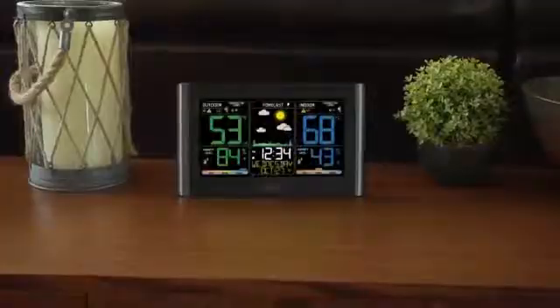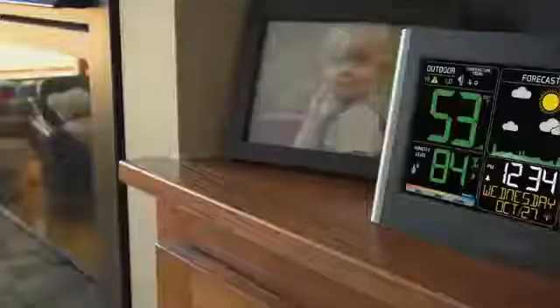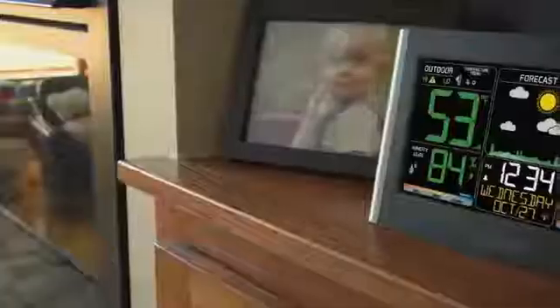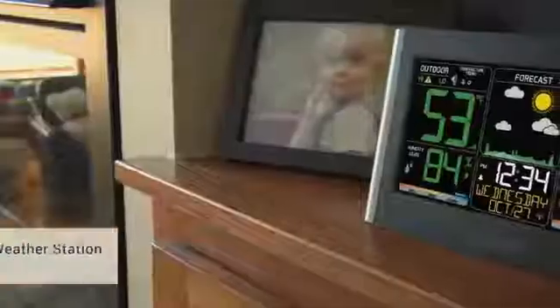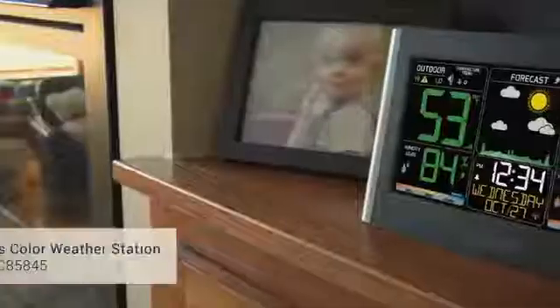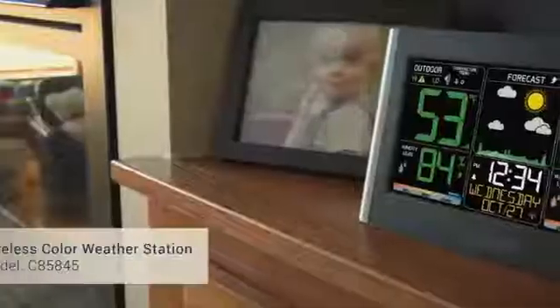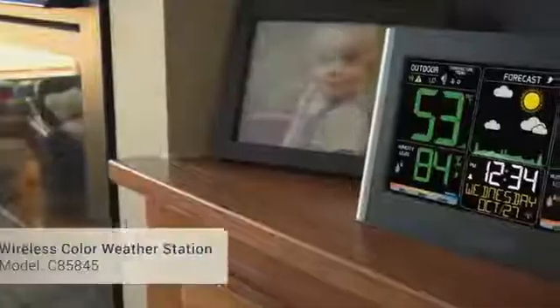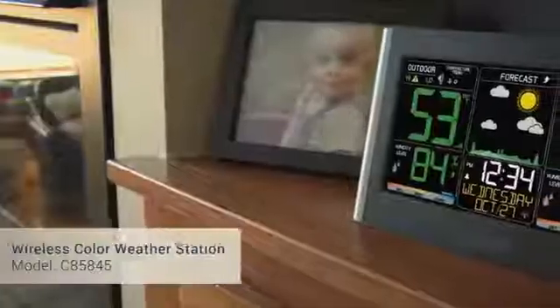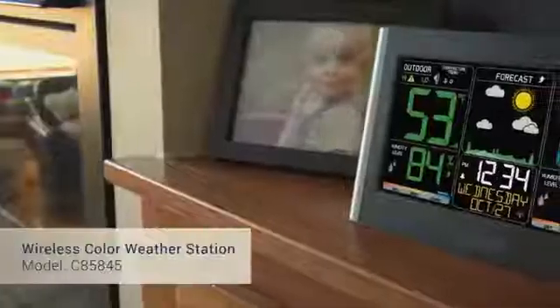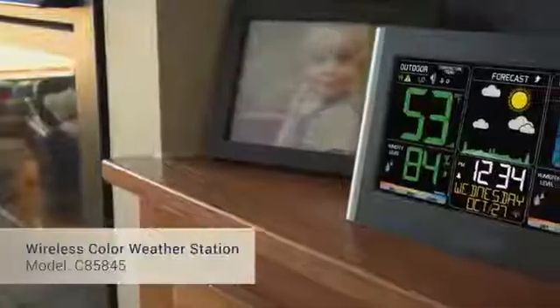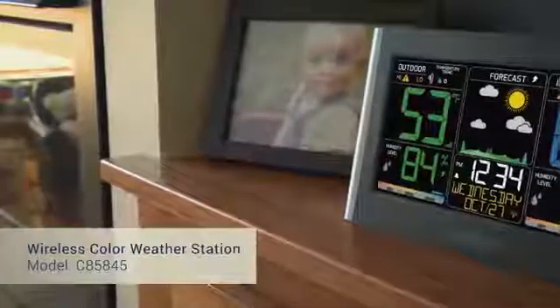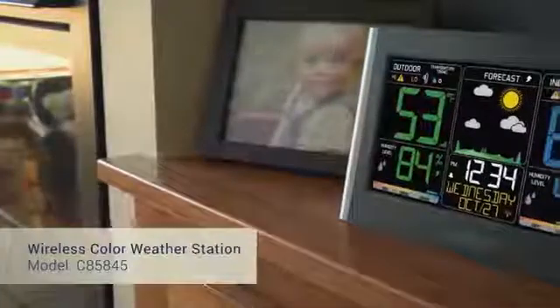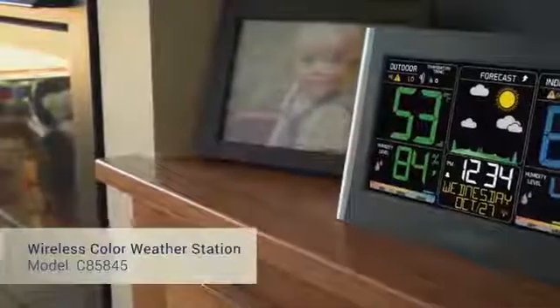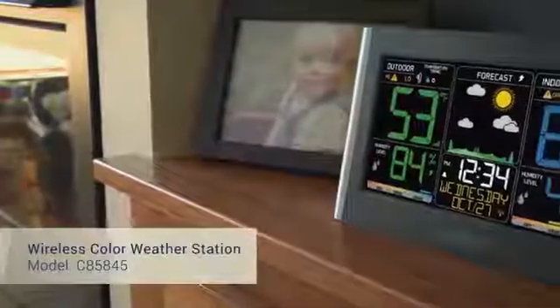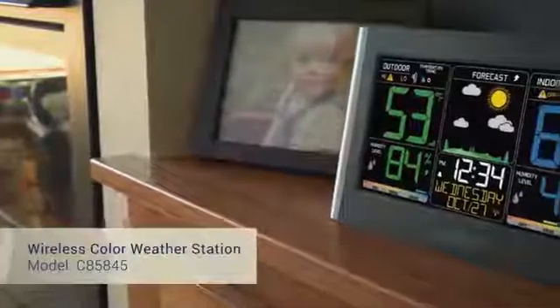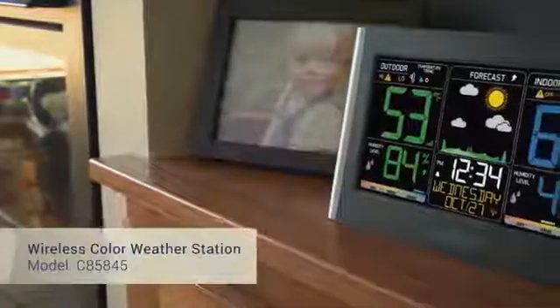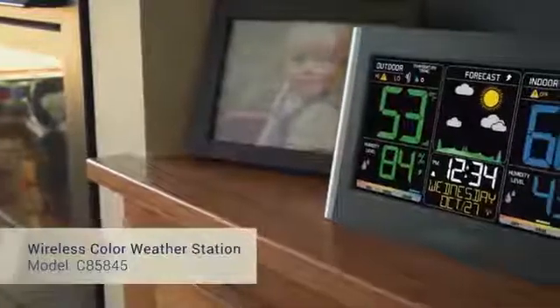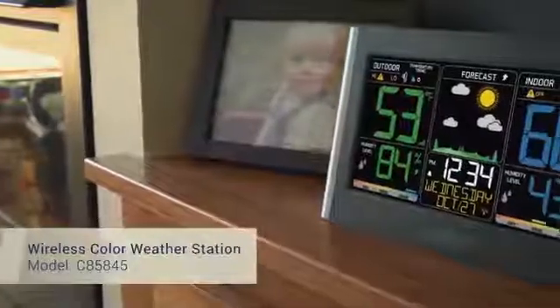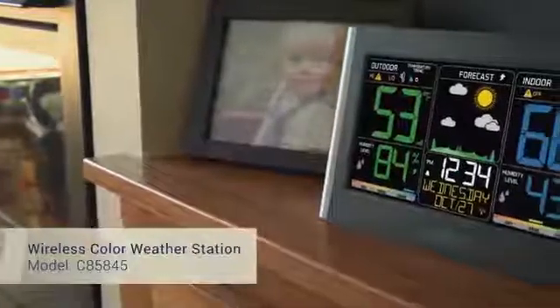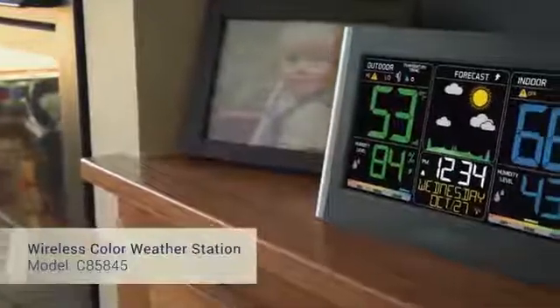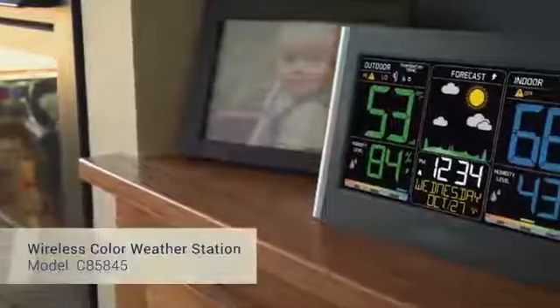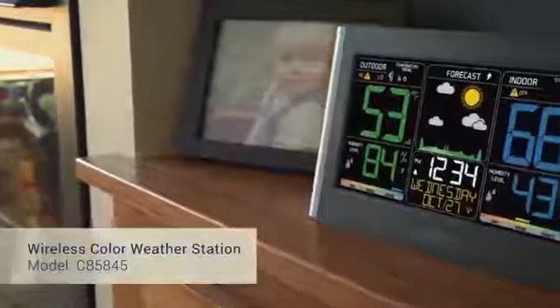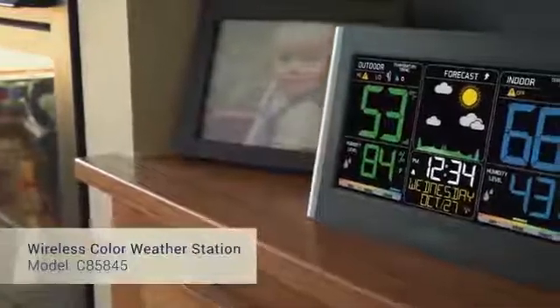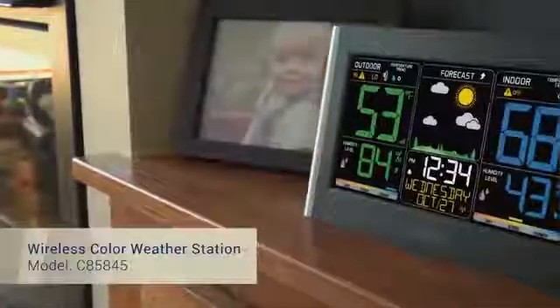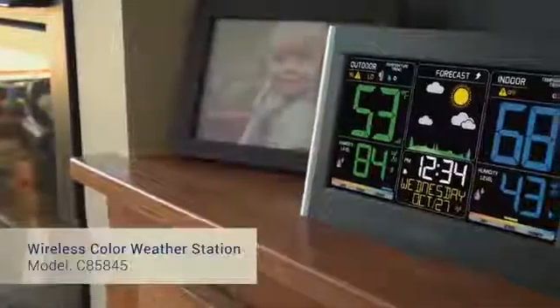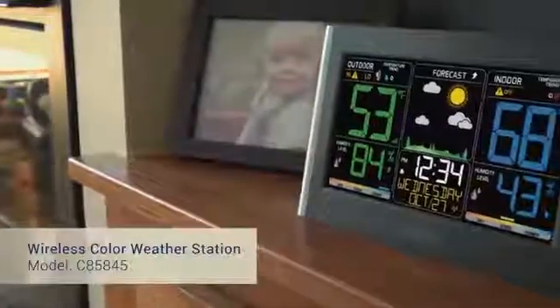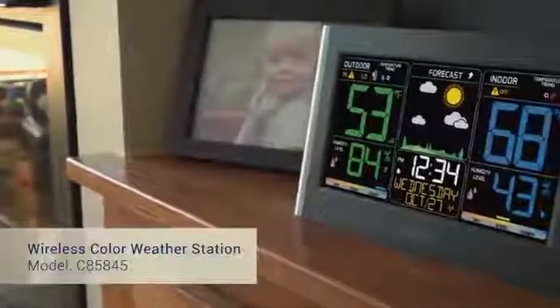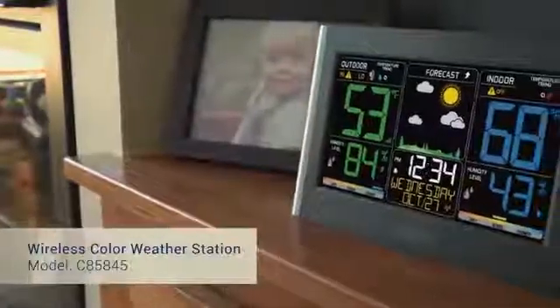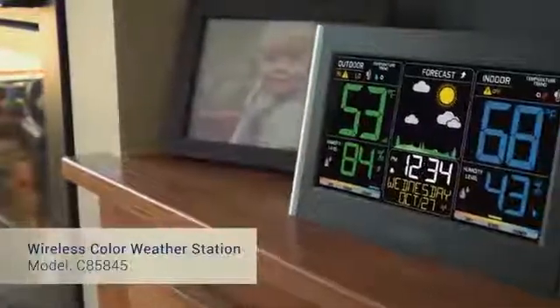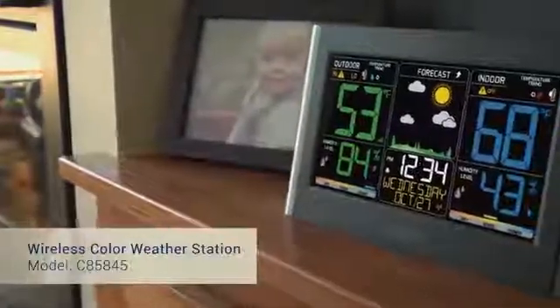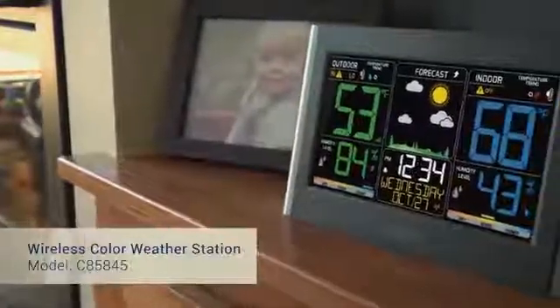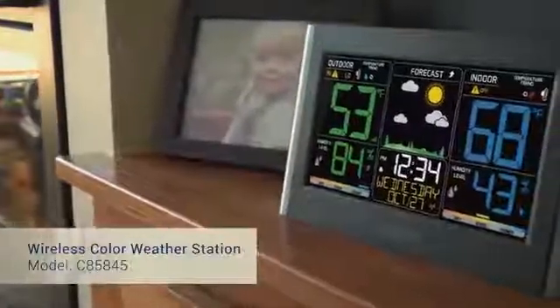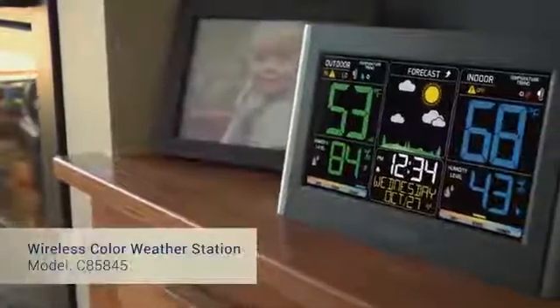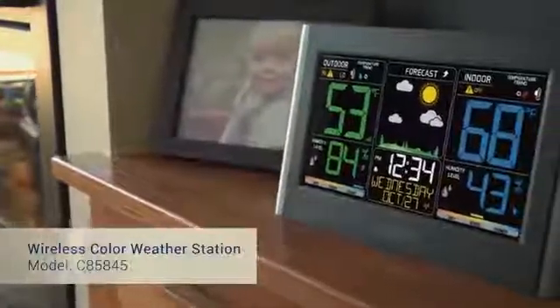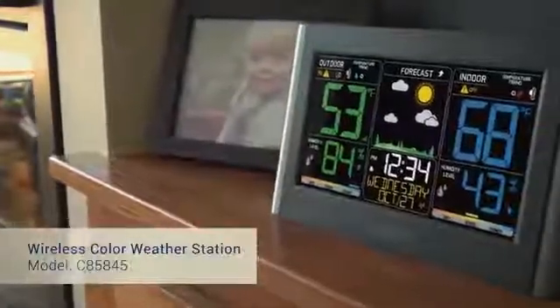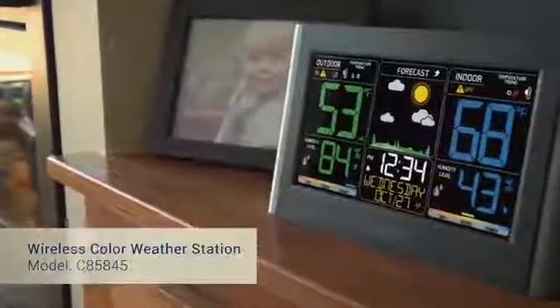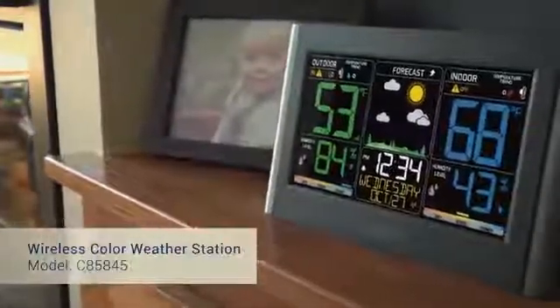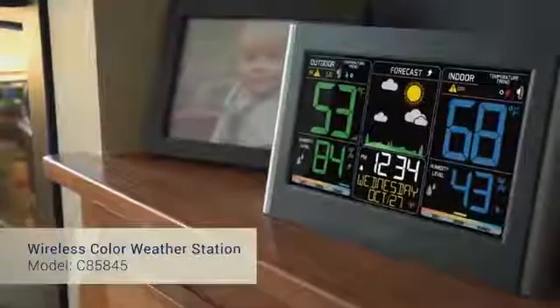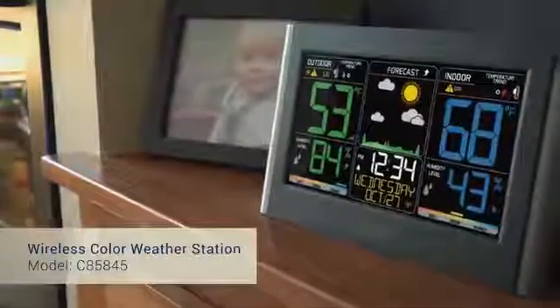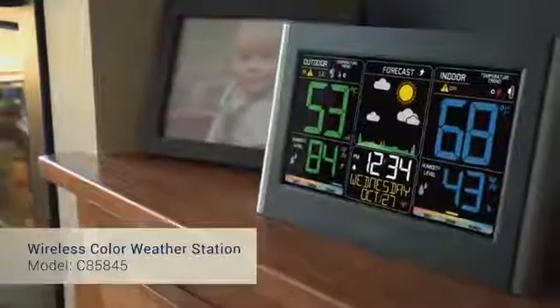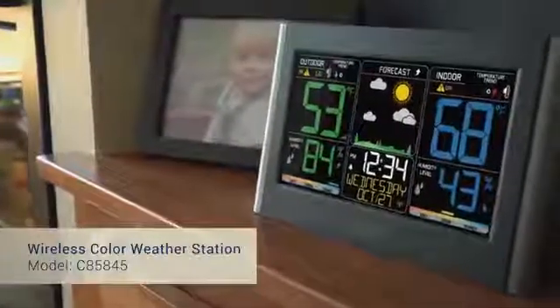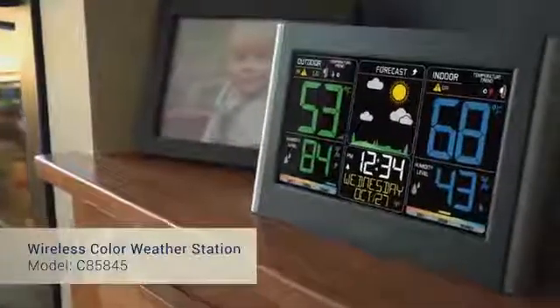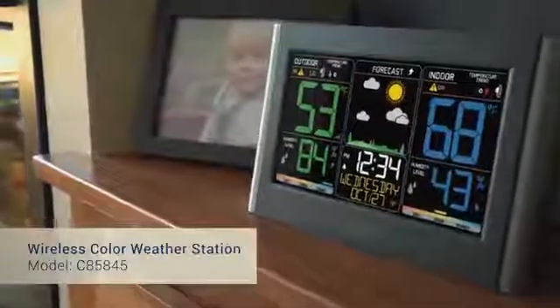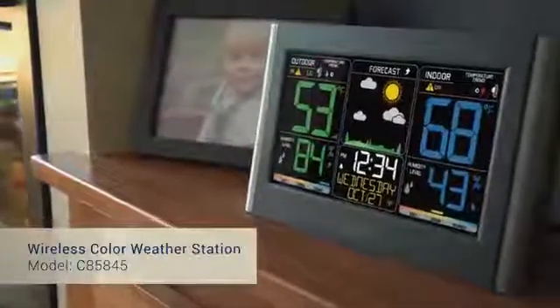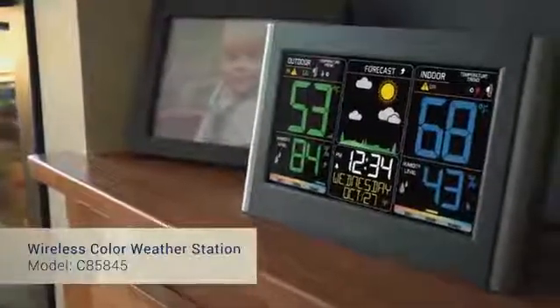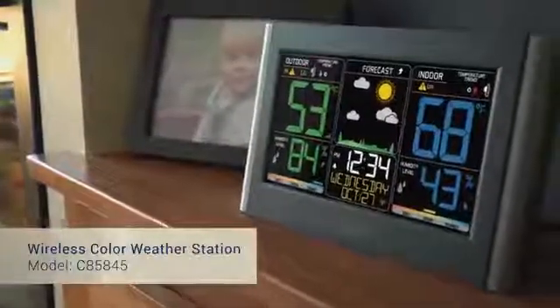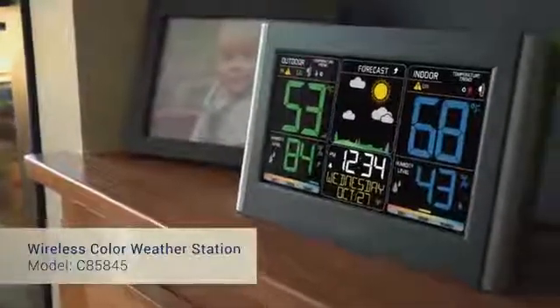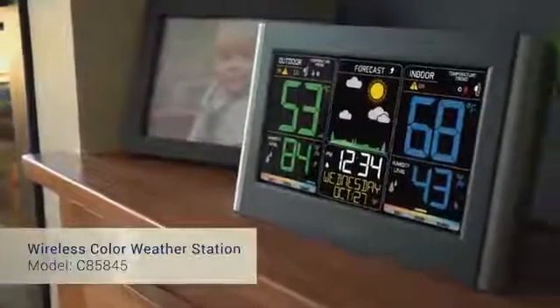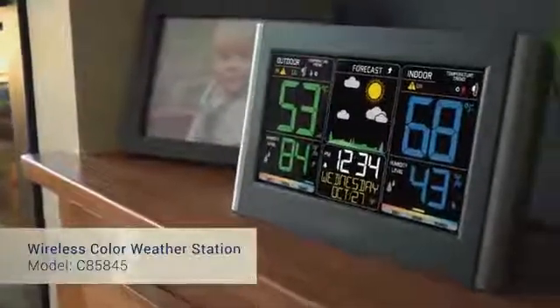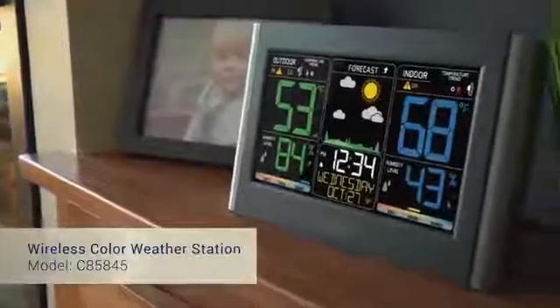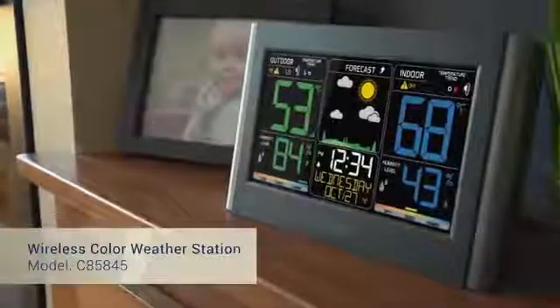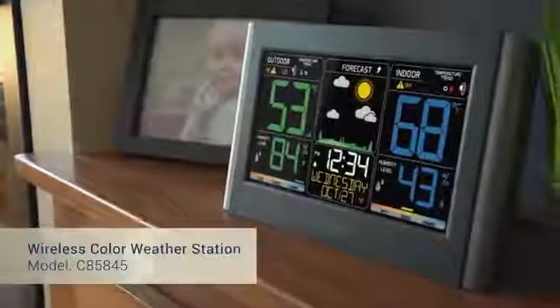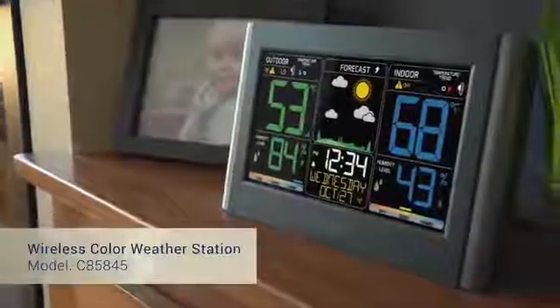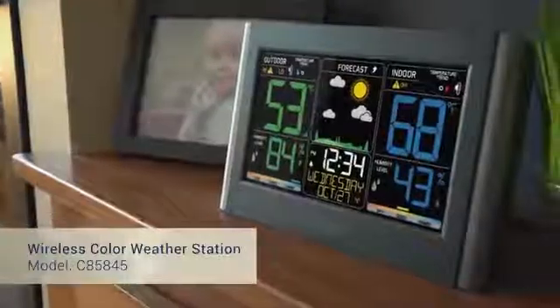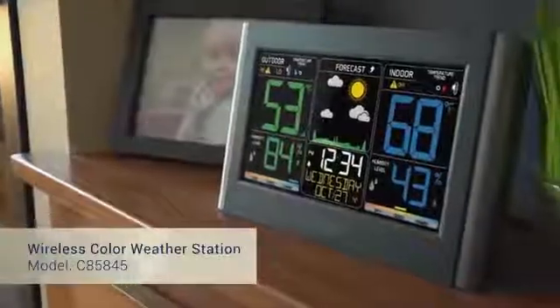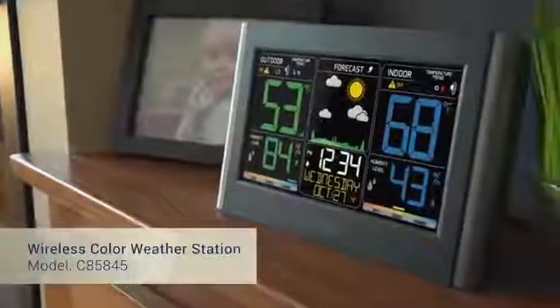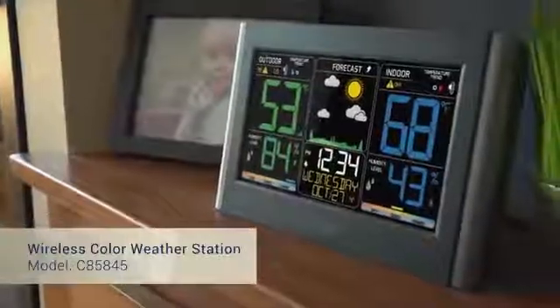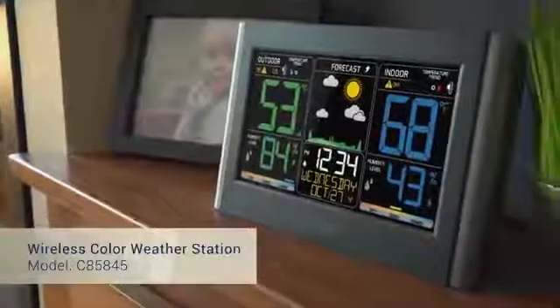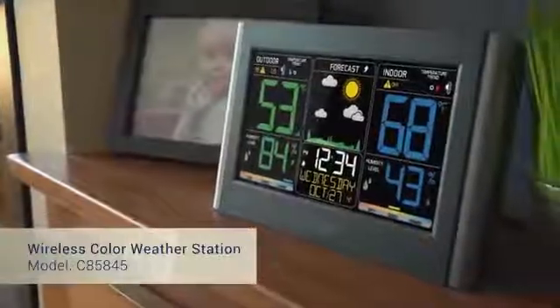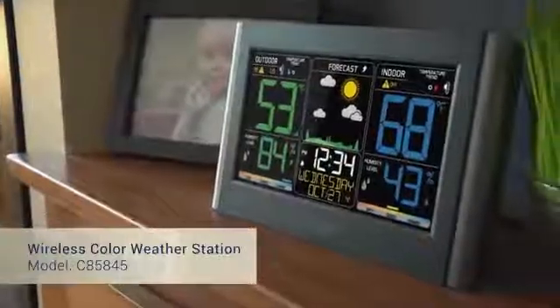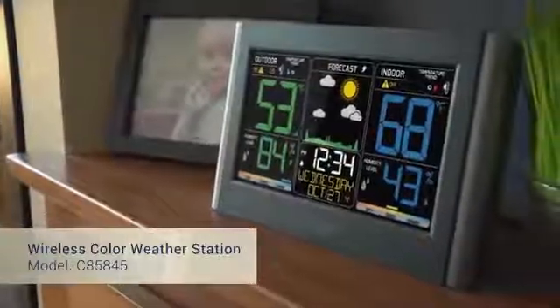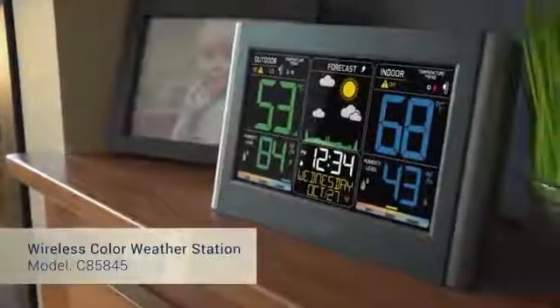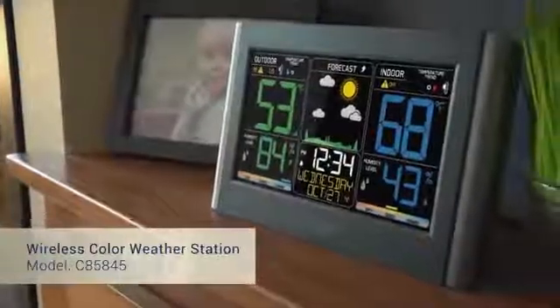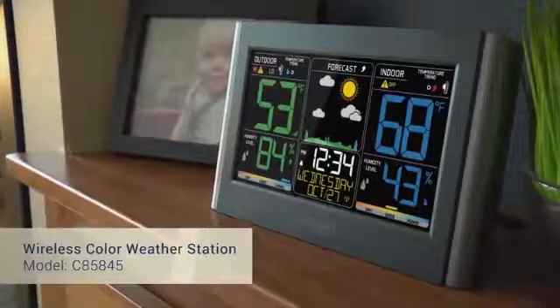Indoor and outdoor comfort level indicators that can help you achieve a comfortable and healthy living environment. This wireless color weather station was designed with you in mind. La Crosse Technology — tomorrow's weather, today.